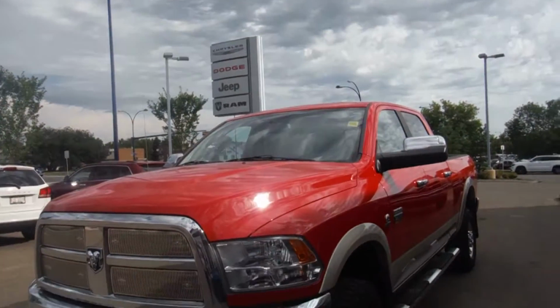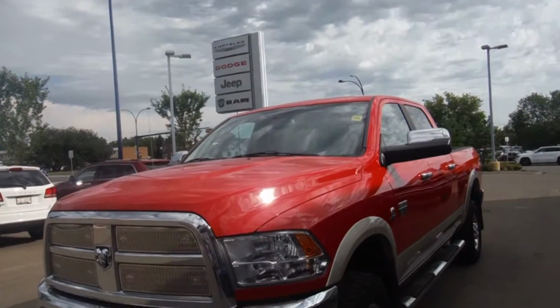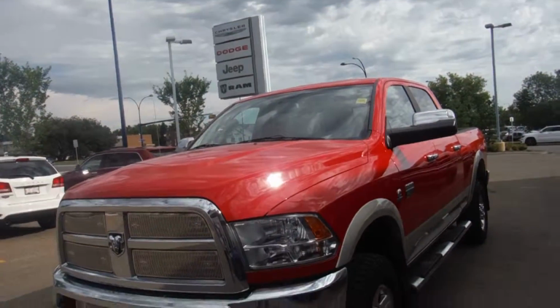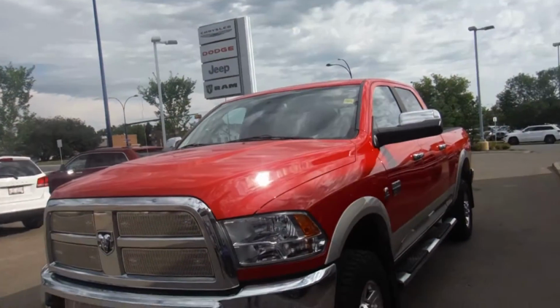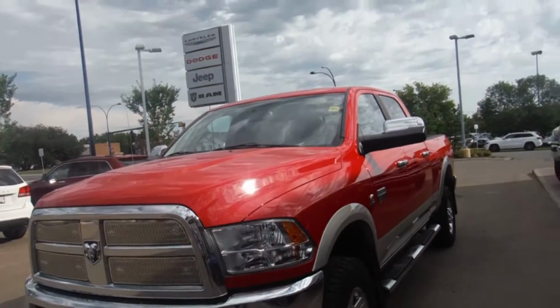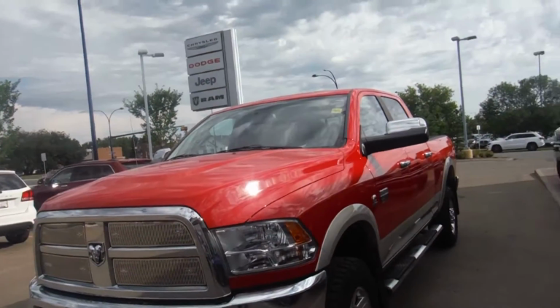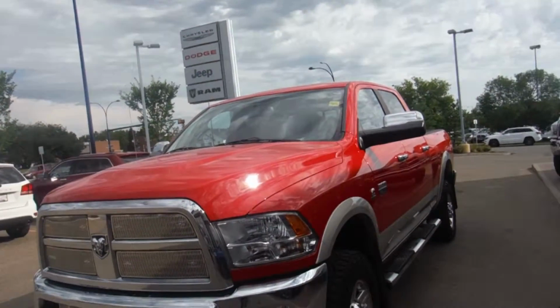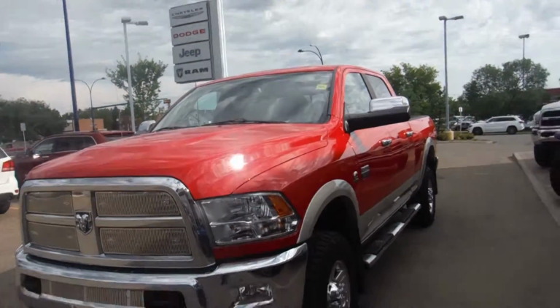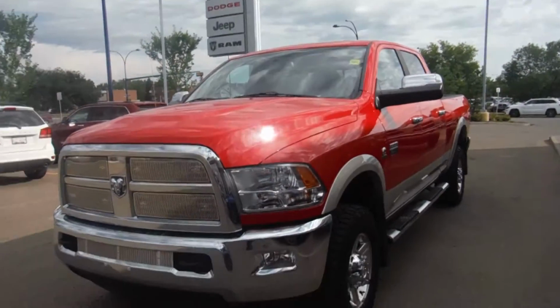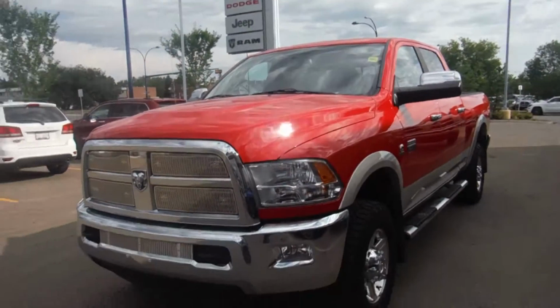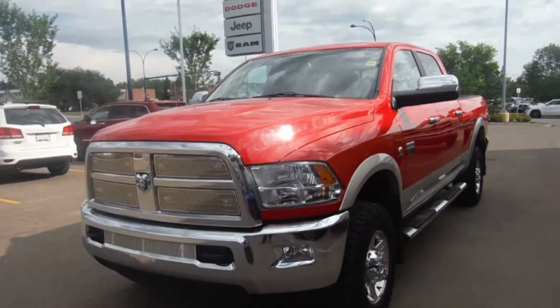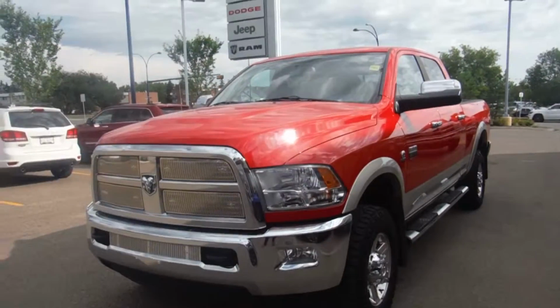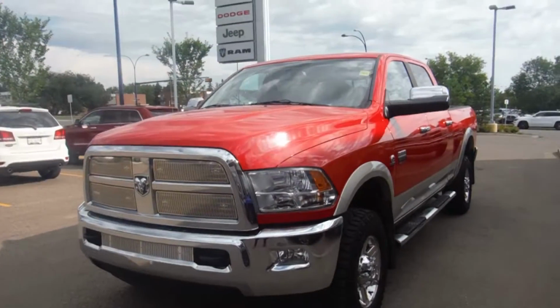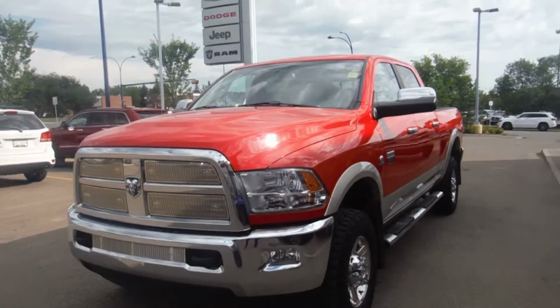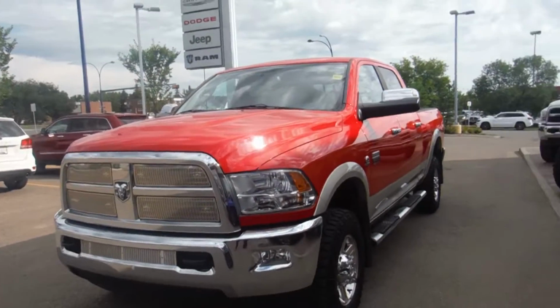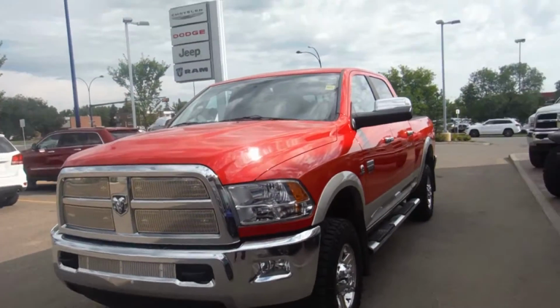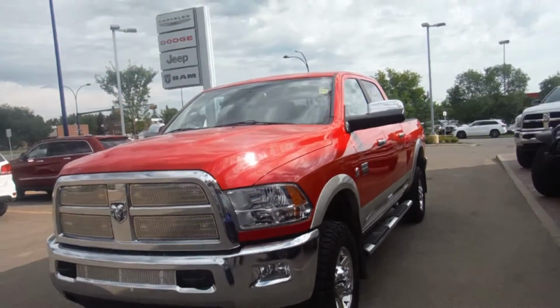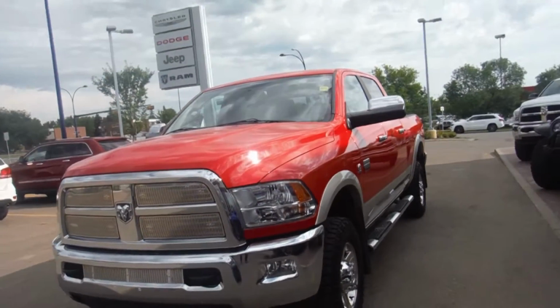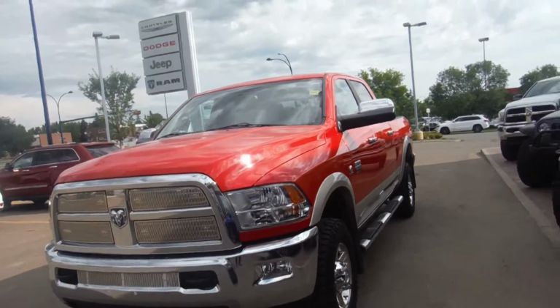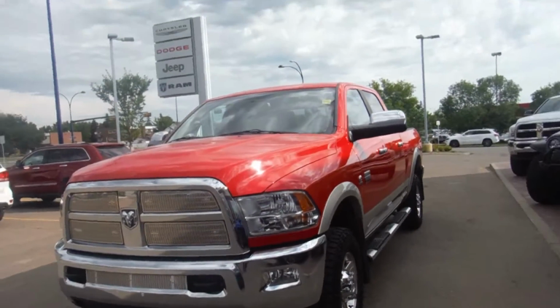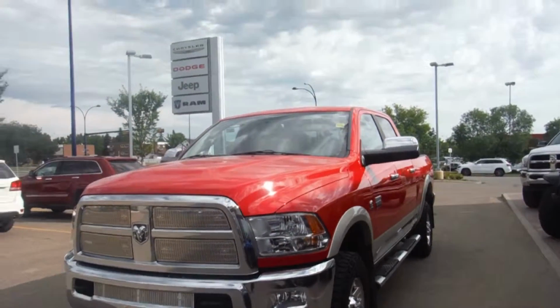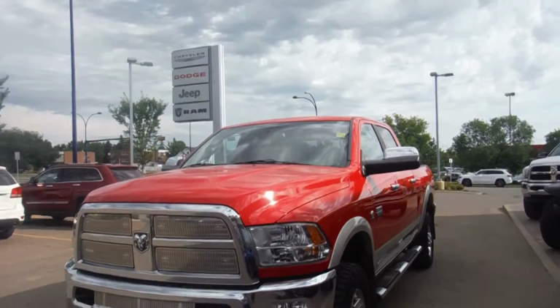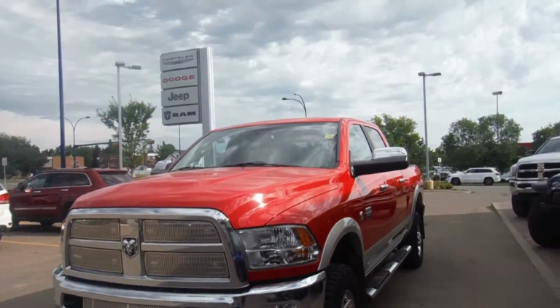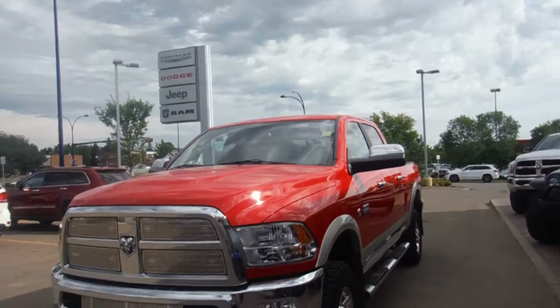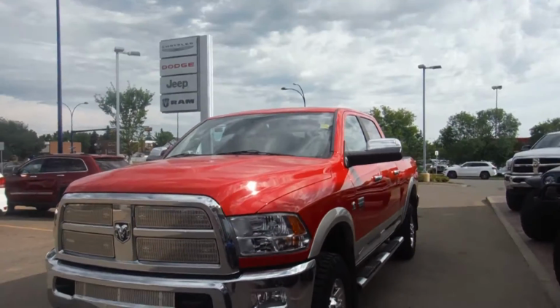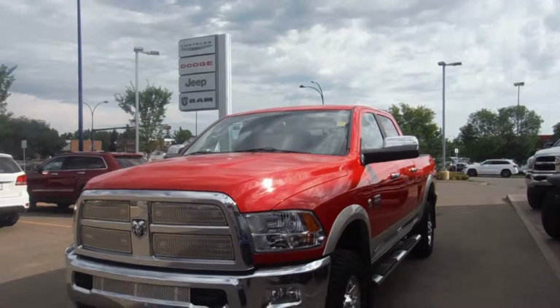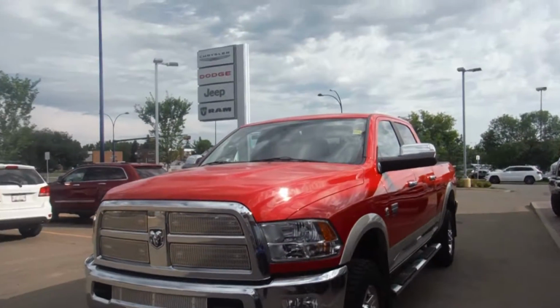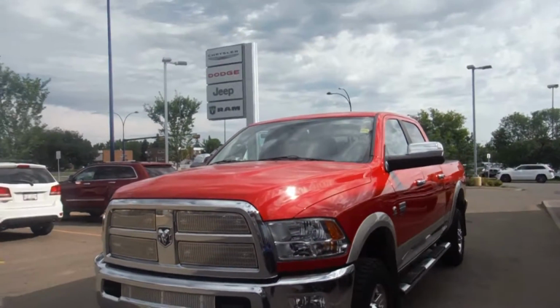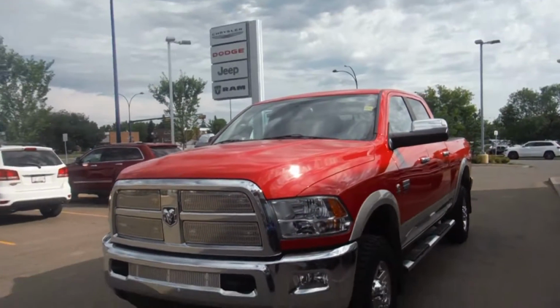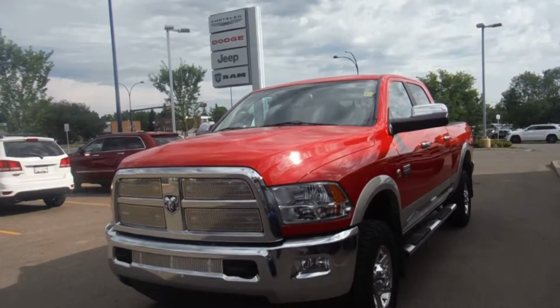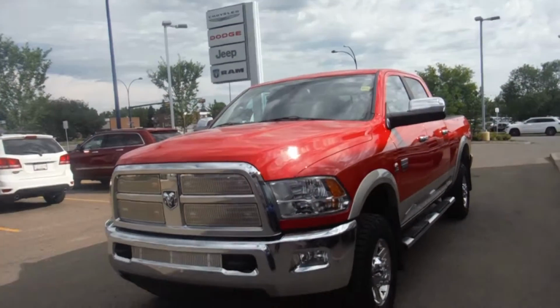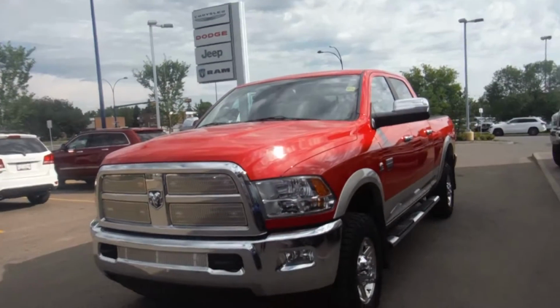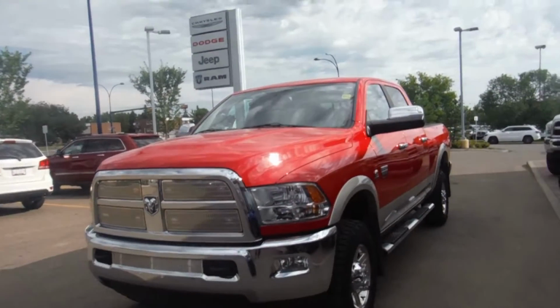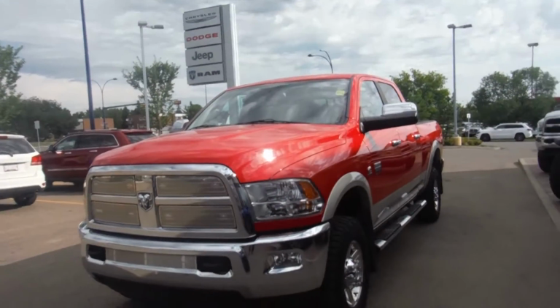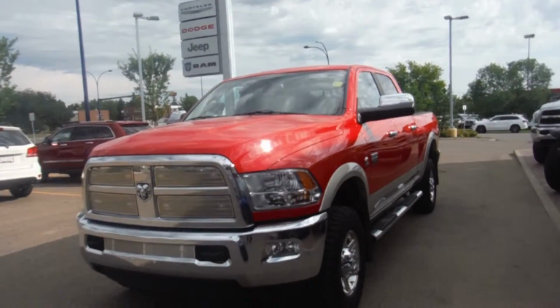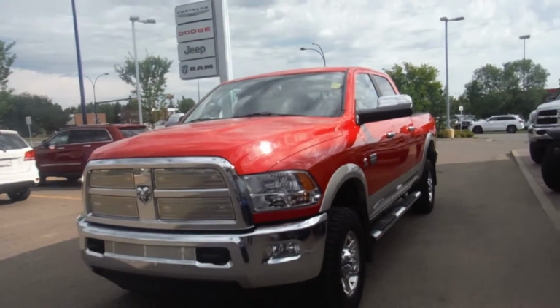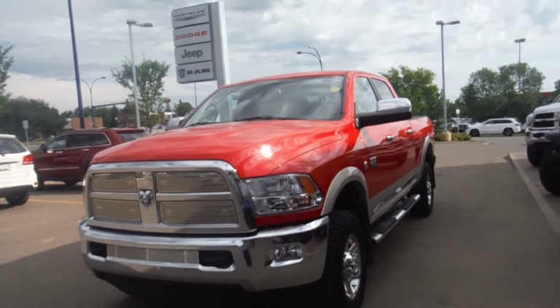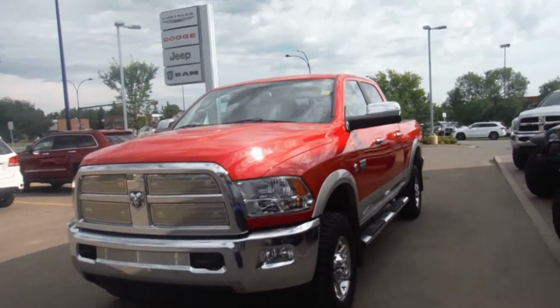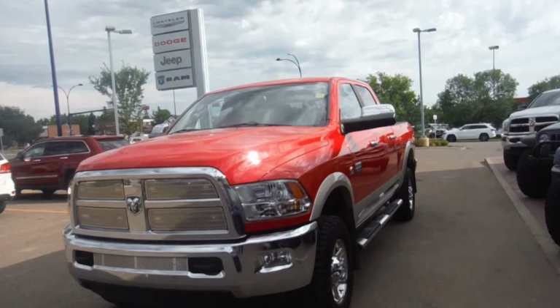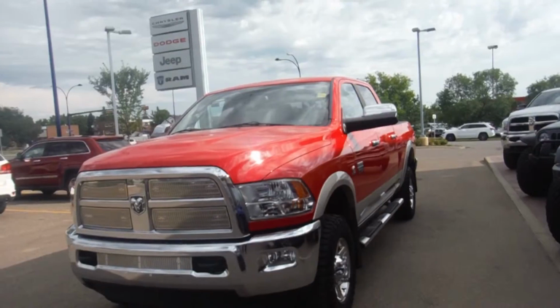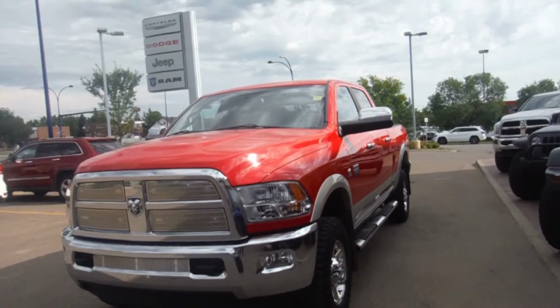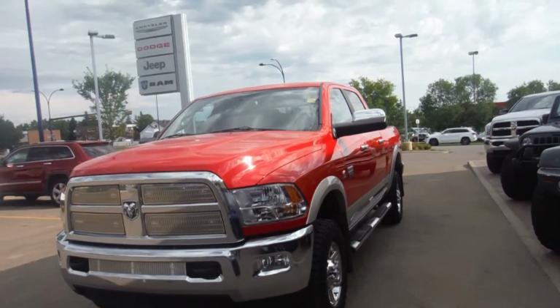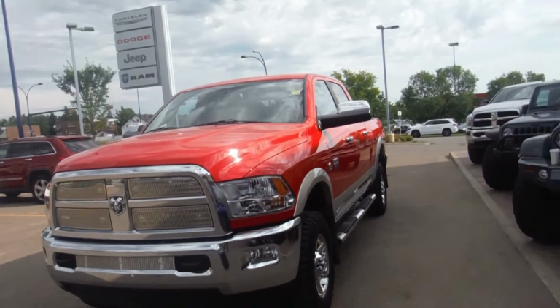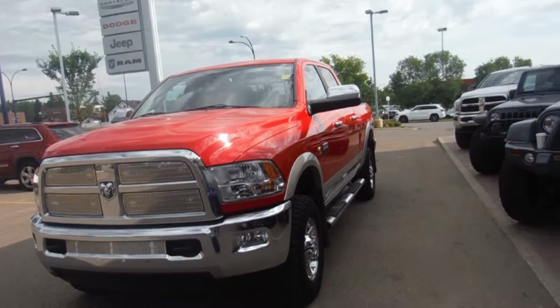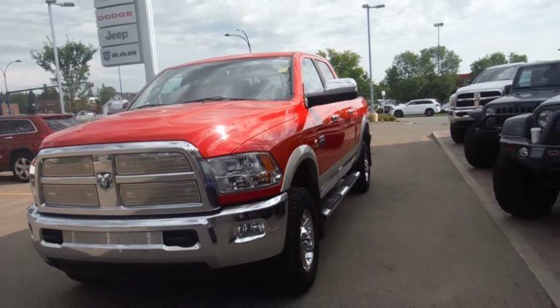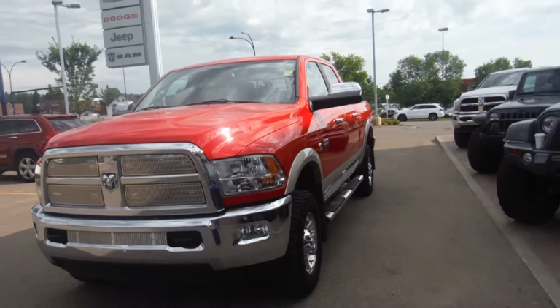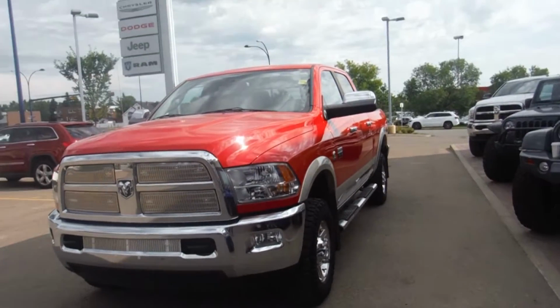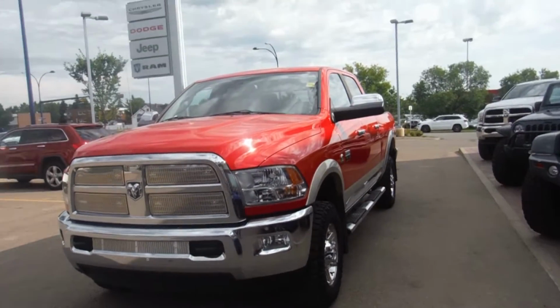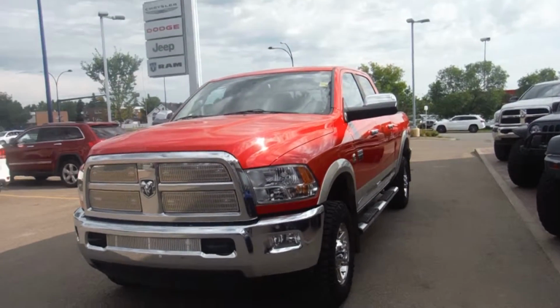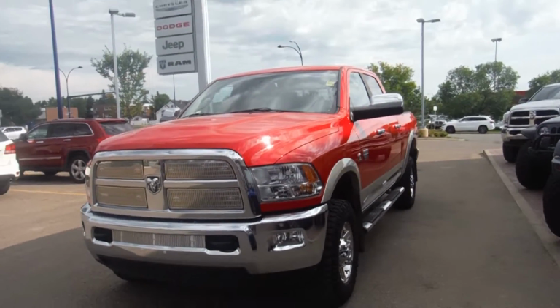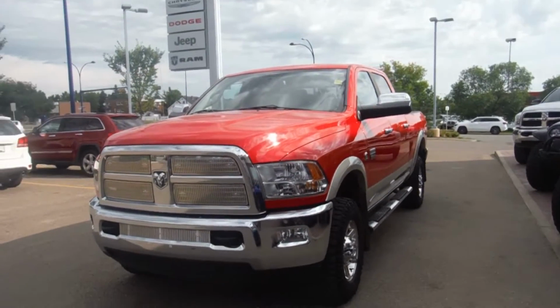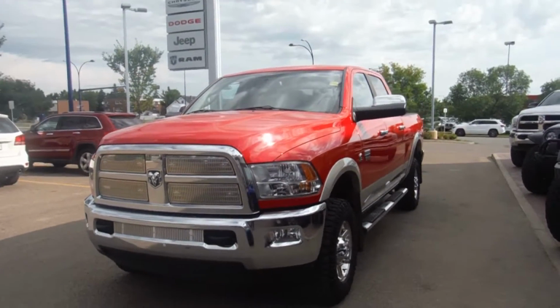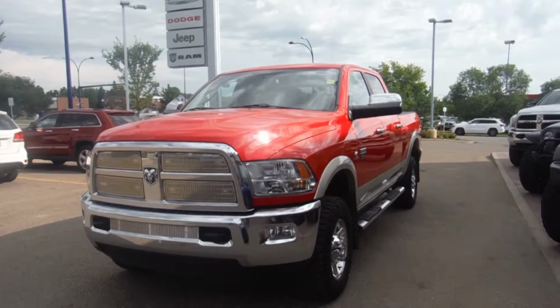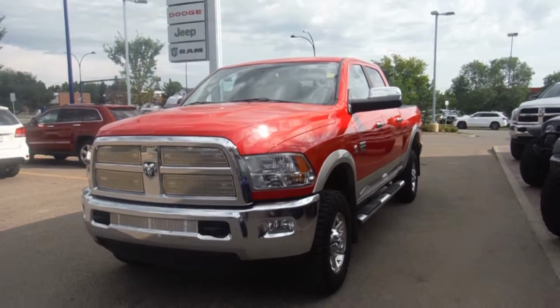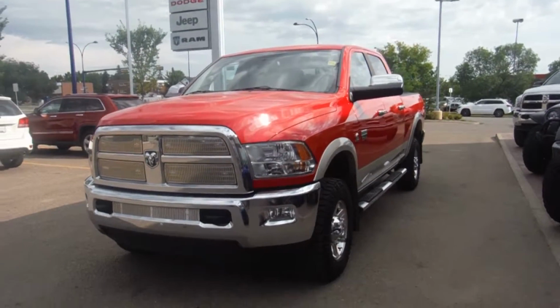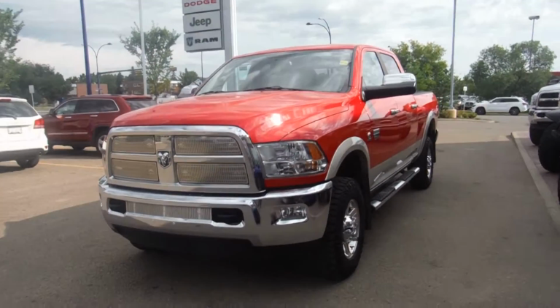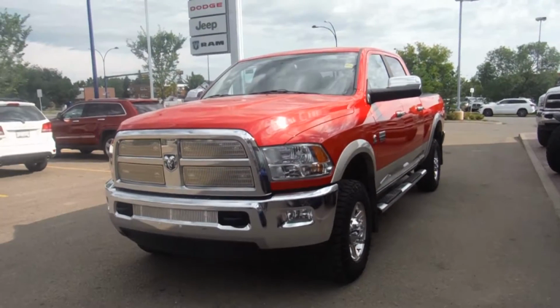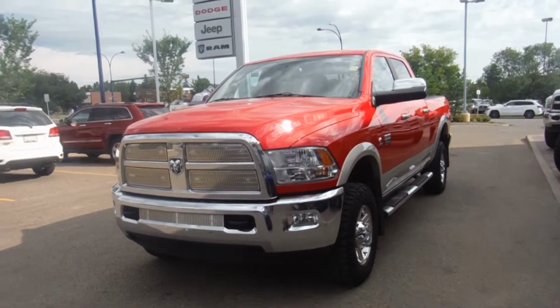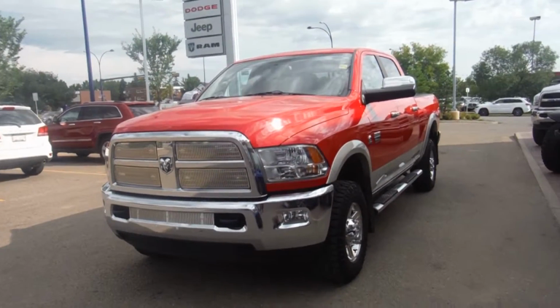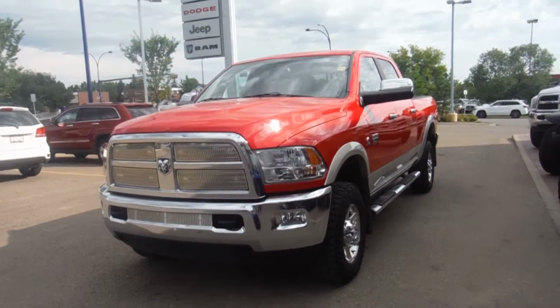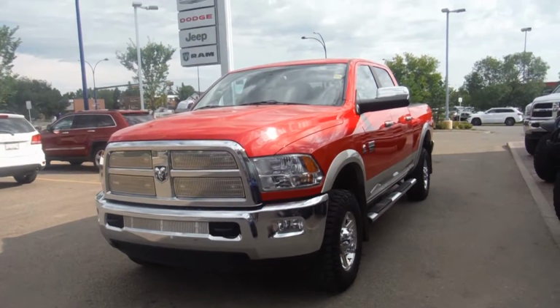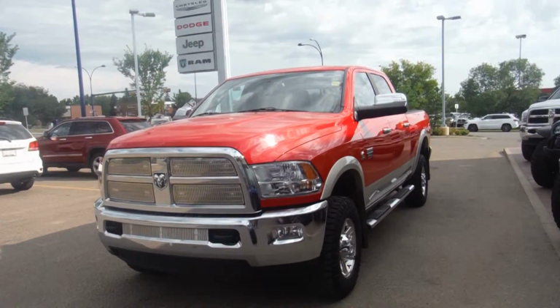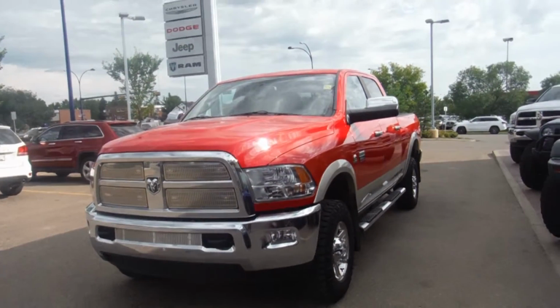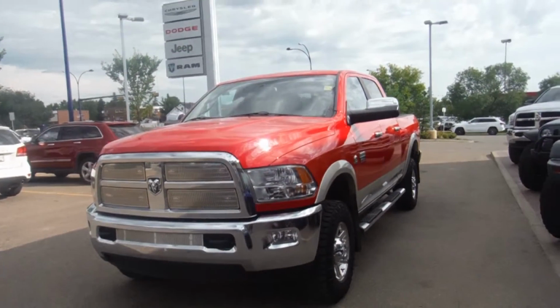Hi, Mr. Rappel. This is Brenda Lee calling from the Londonderry Dodge. I am doing a video of that nice truck that you came to look at Friday.